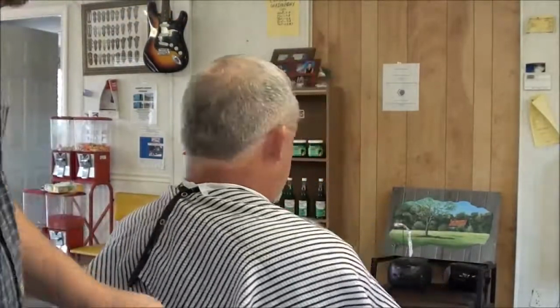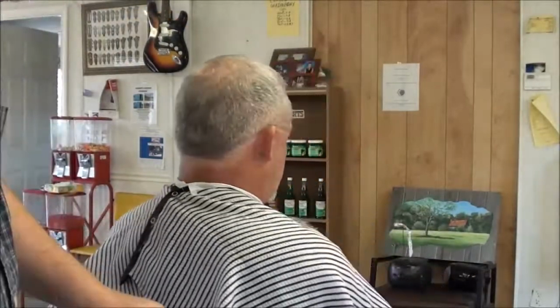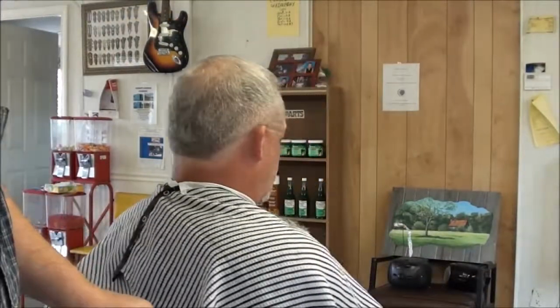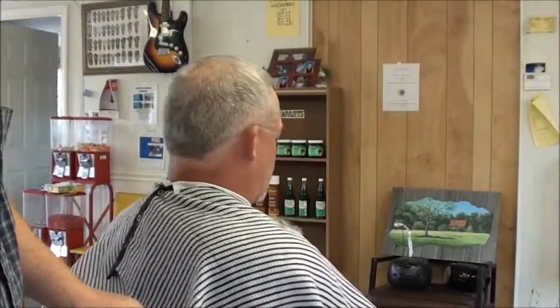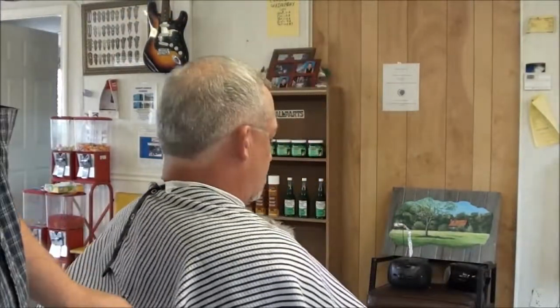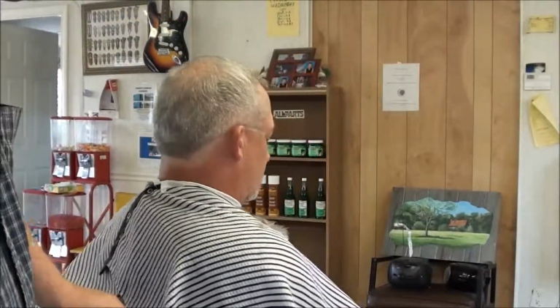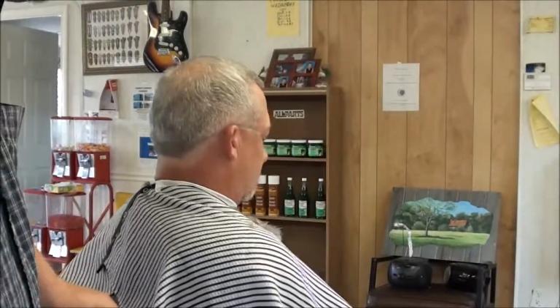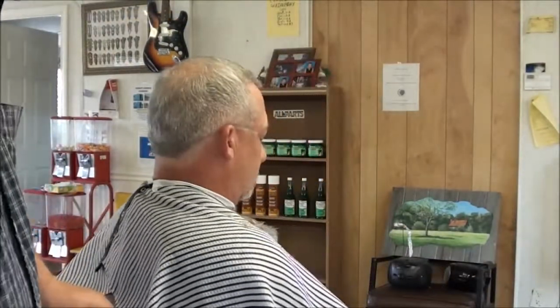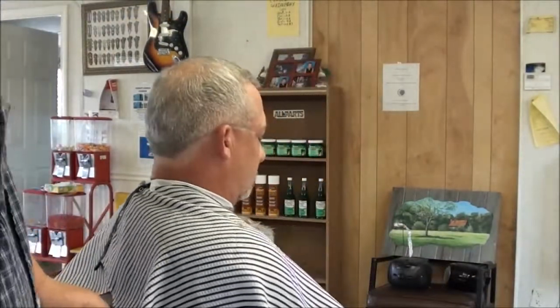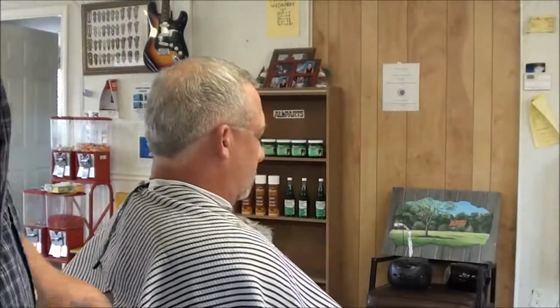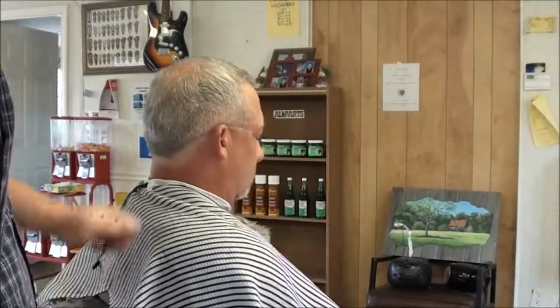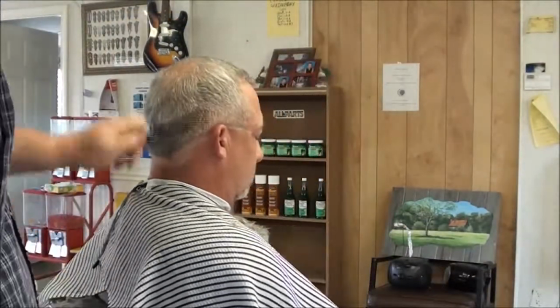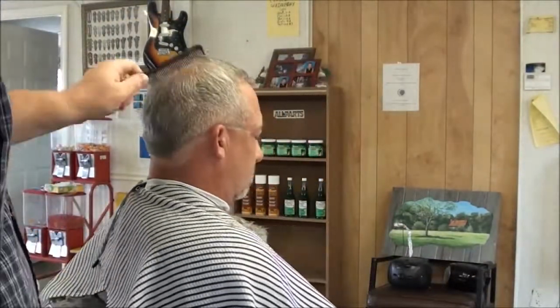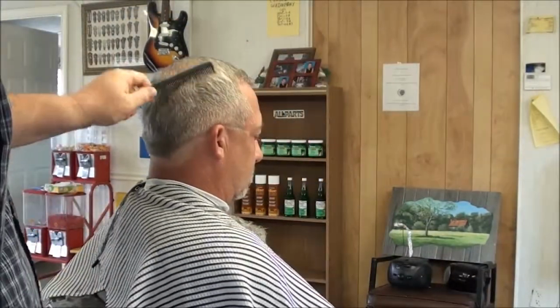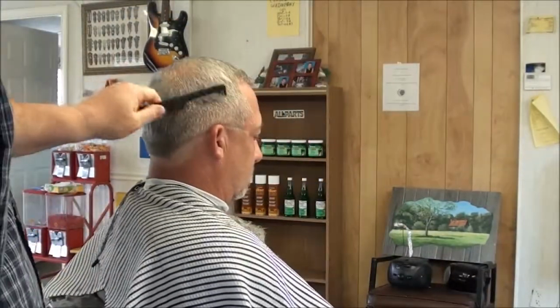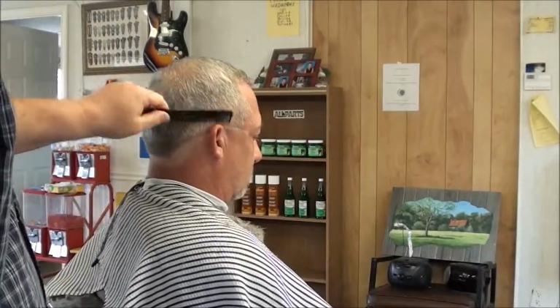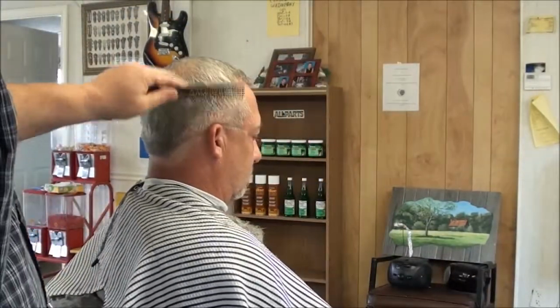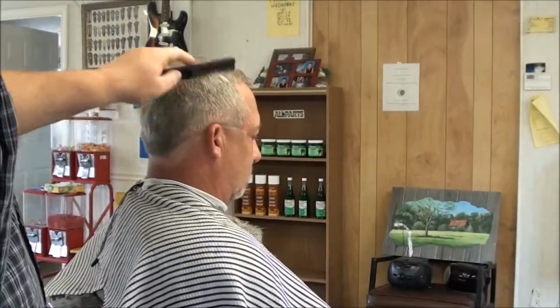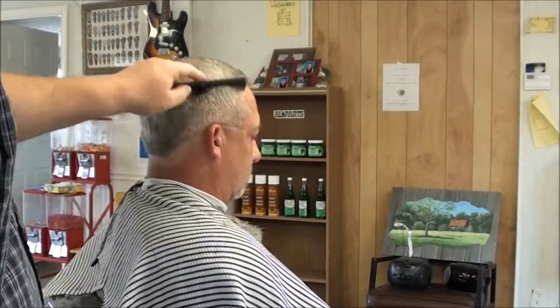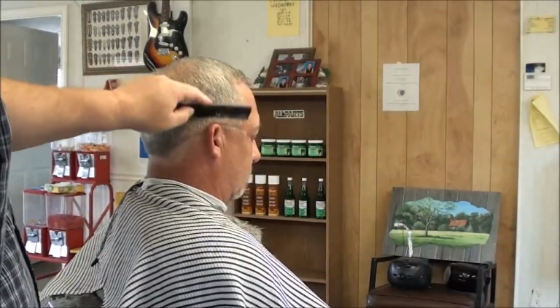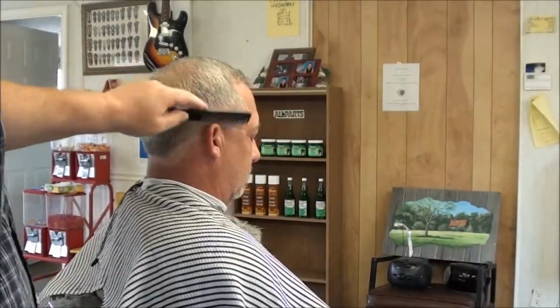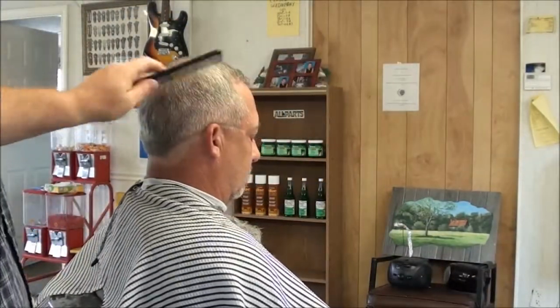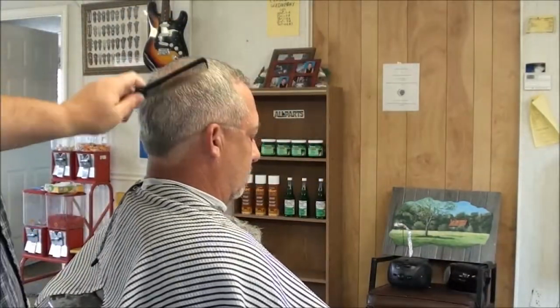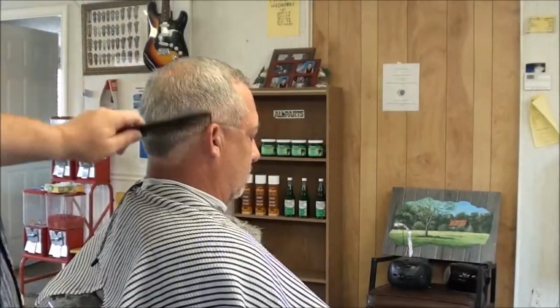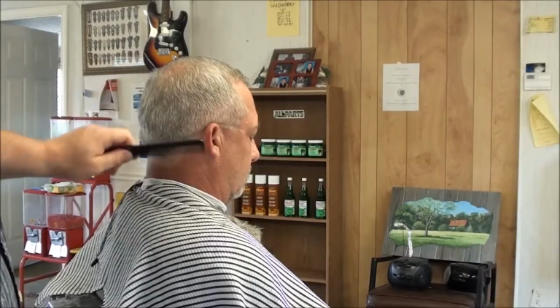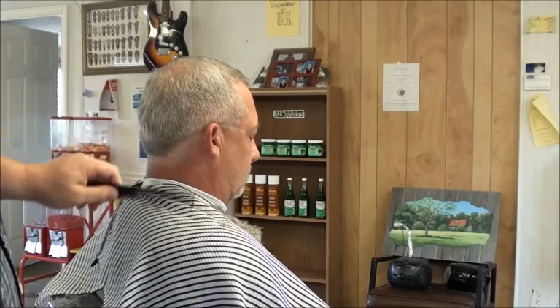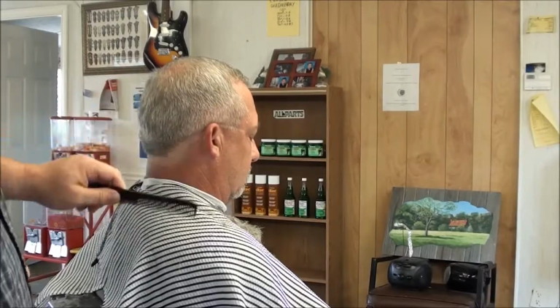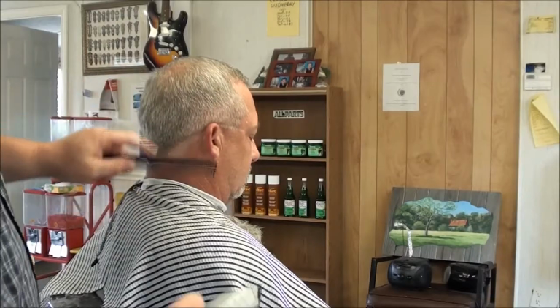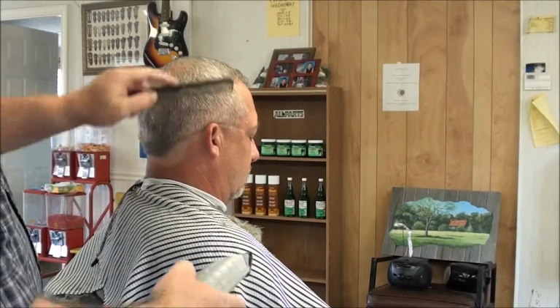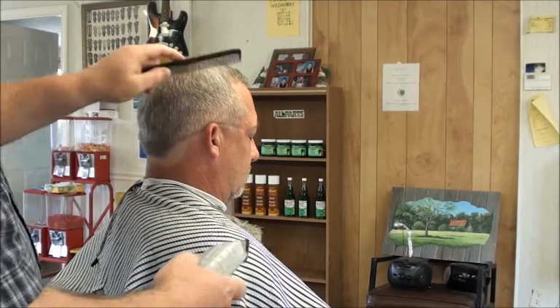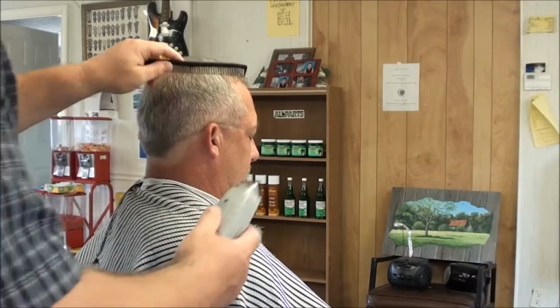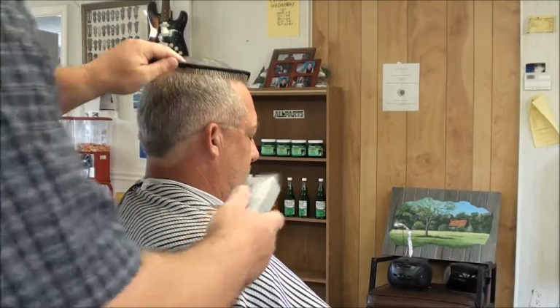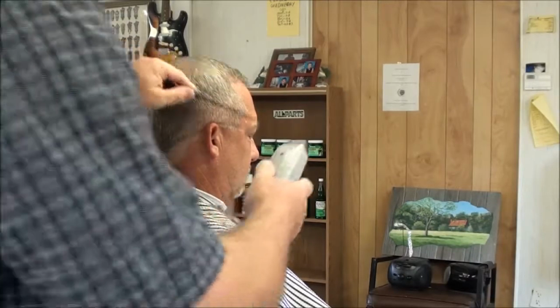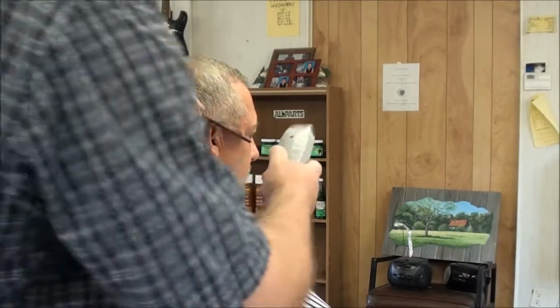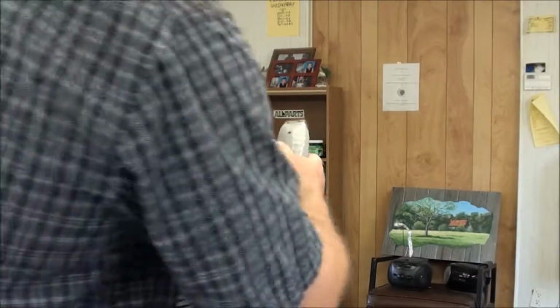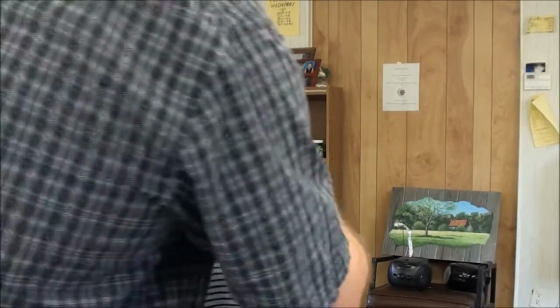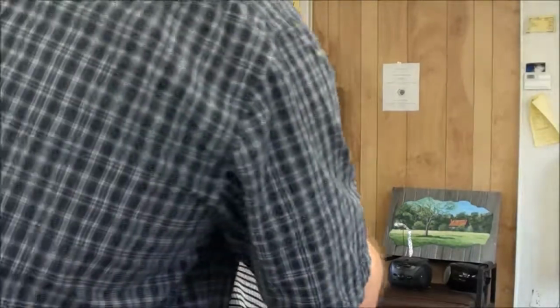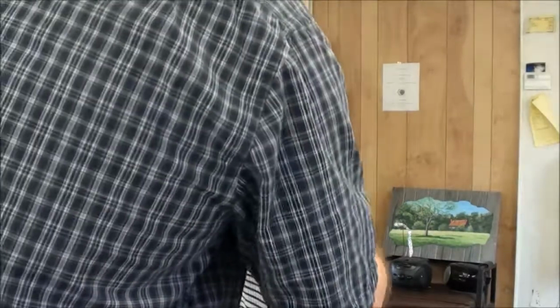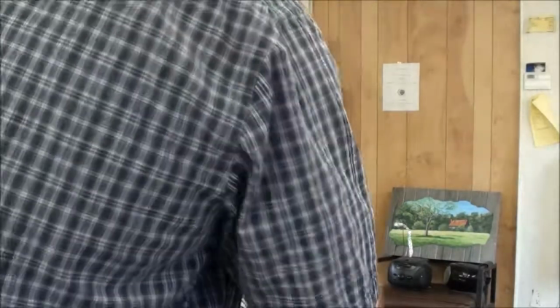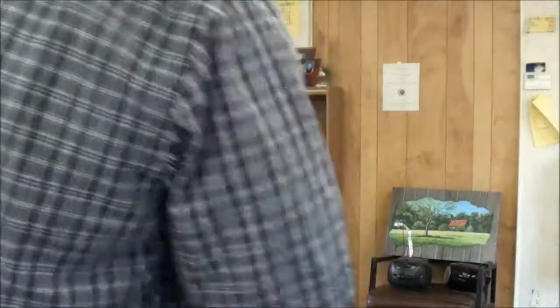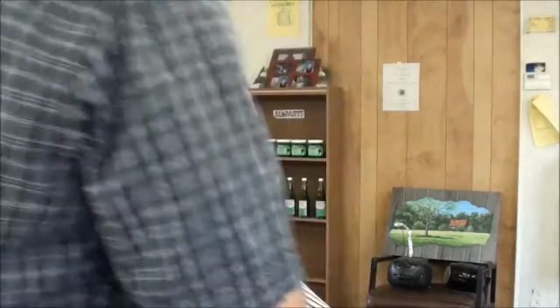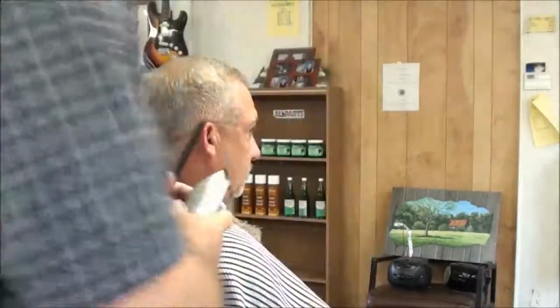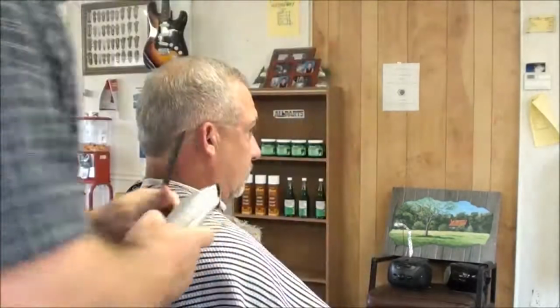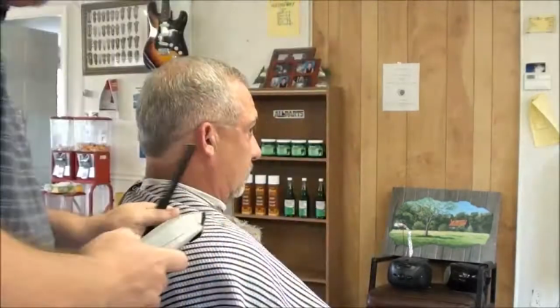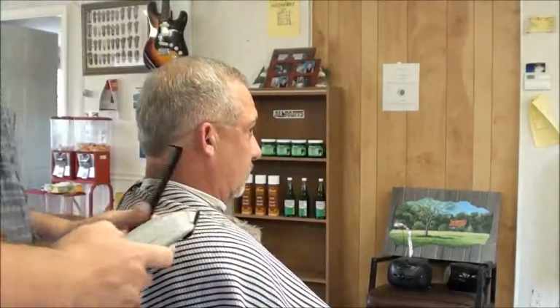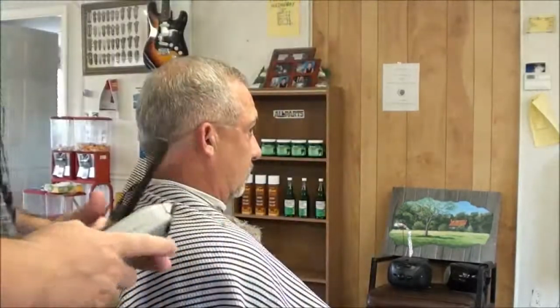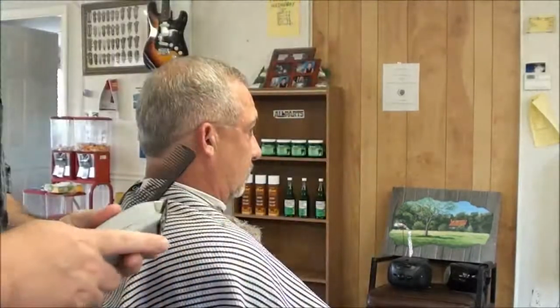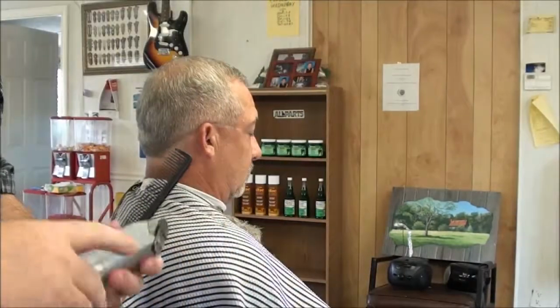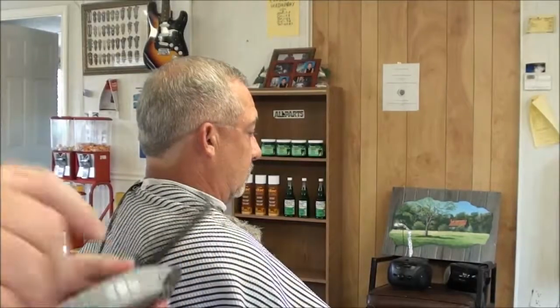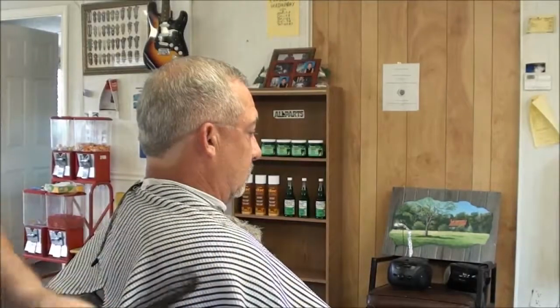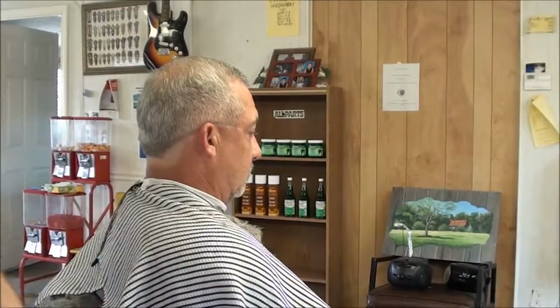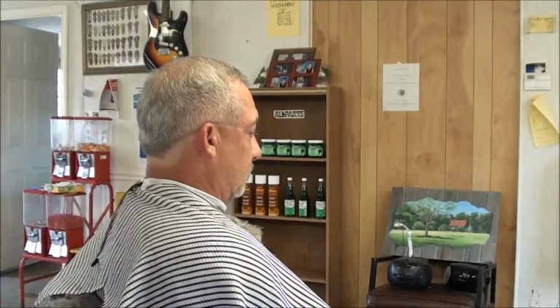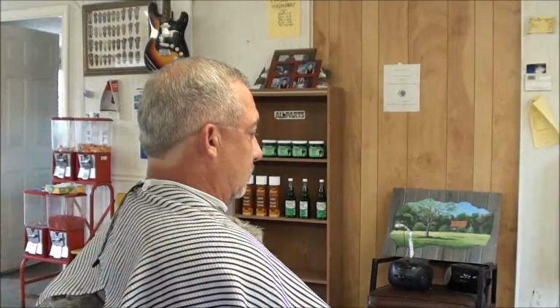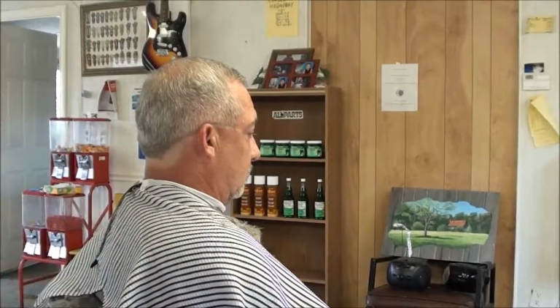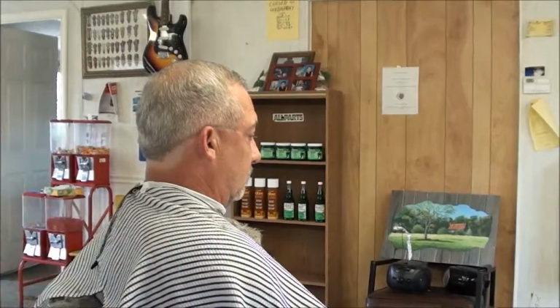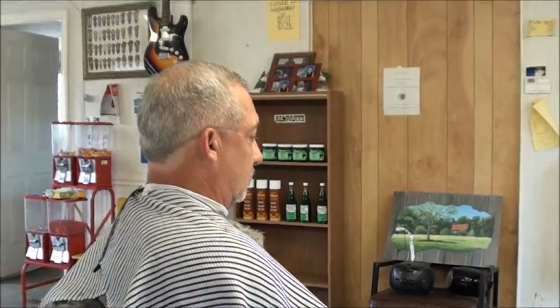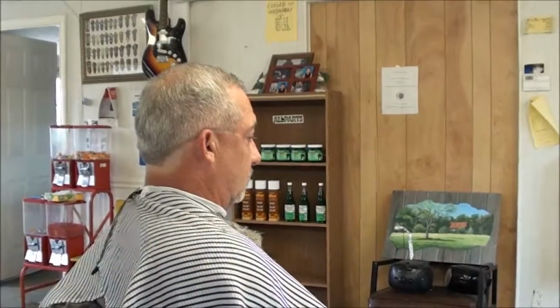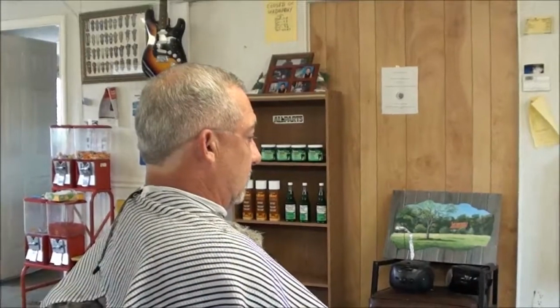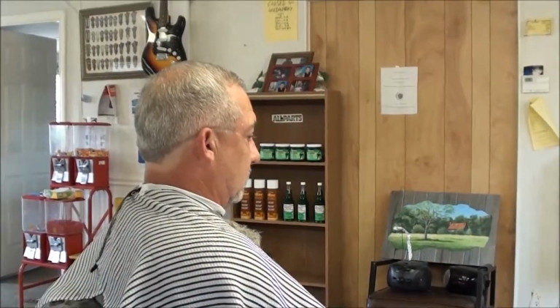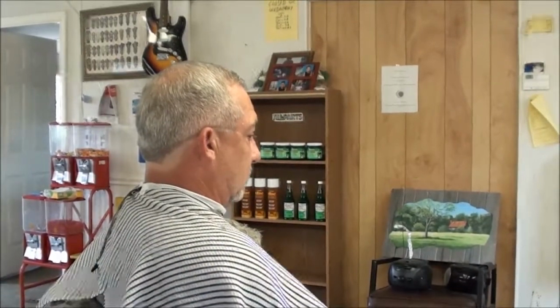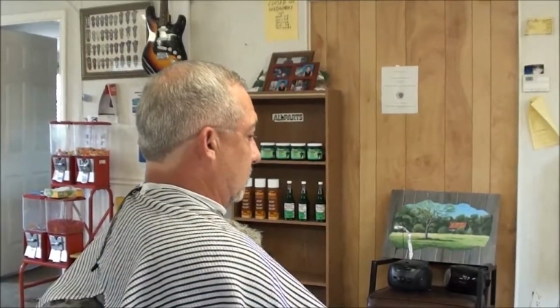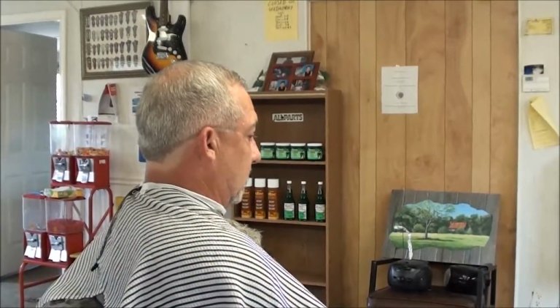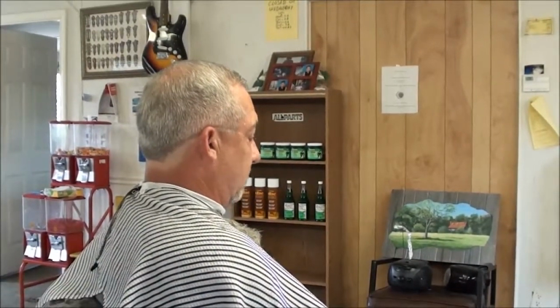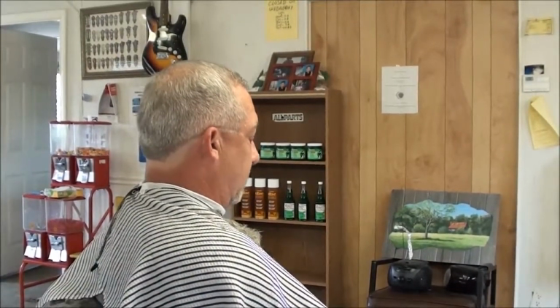Did you get the new car yet? Yeah, we did. Well, that's good. Appreciate you letting me cut it for you, Henry. Thank you. Okay.